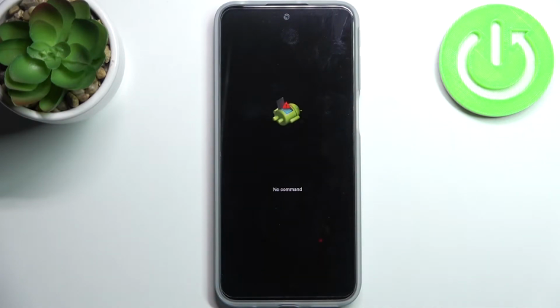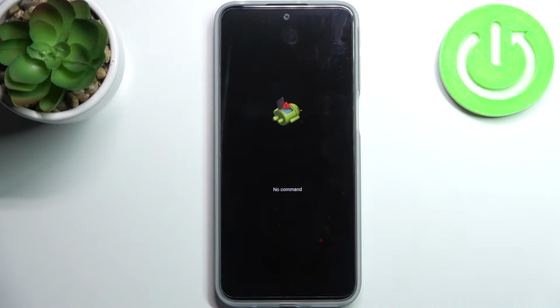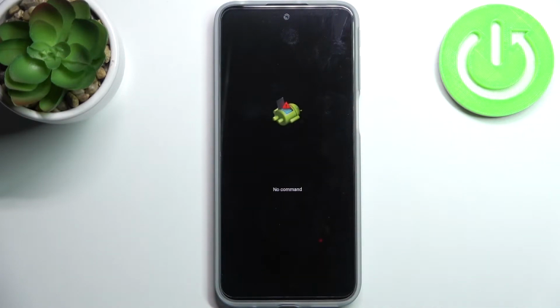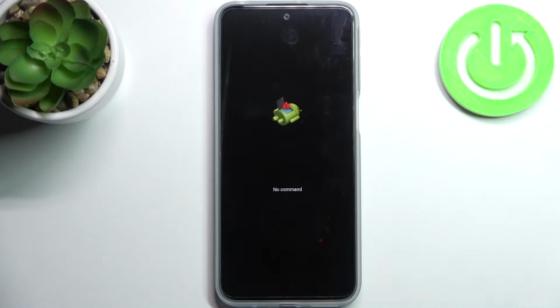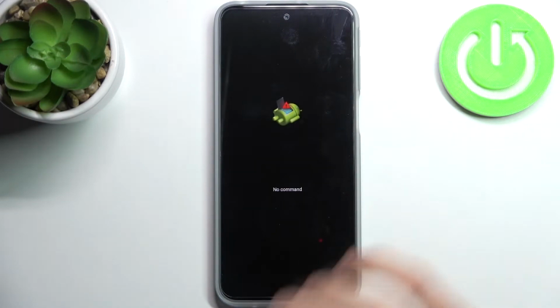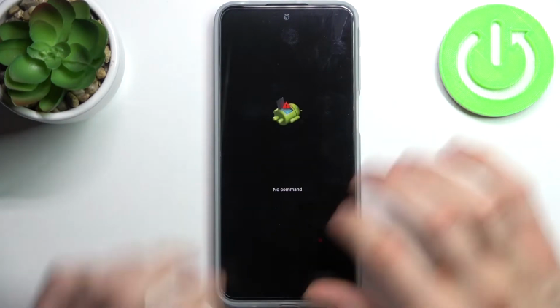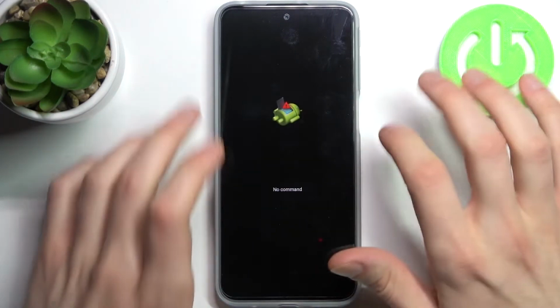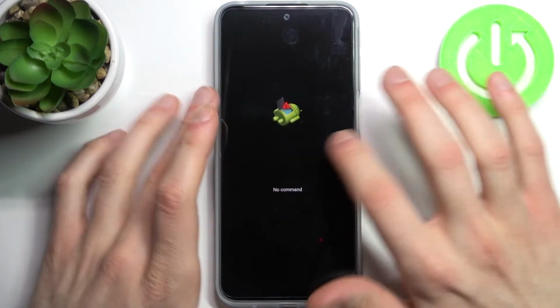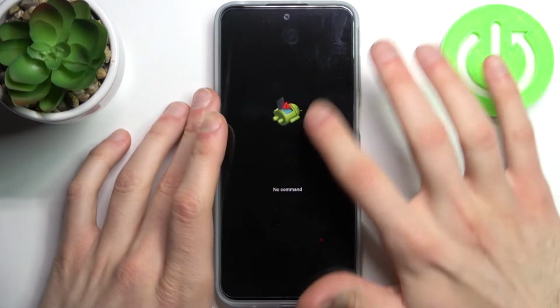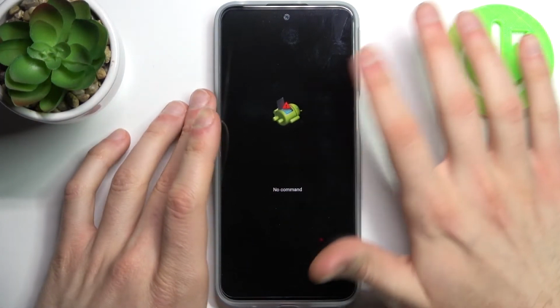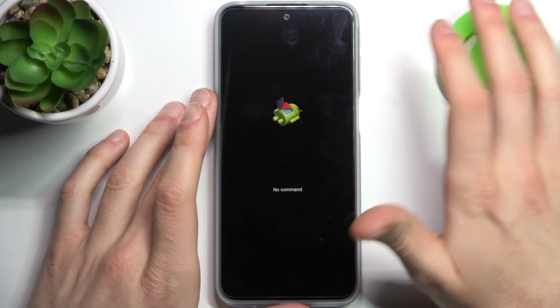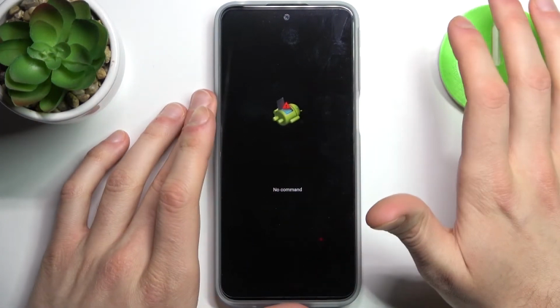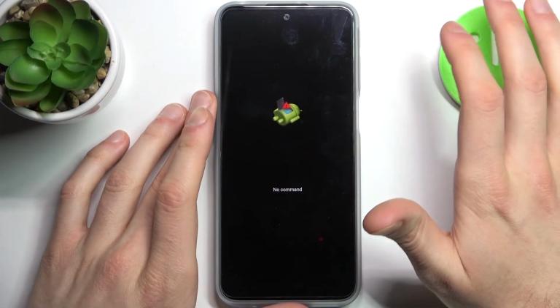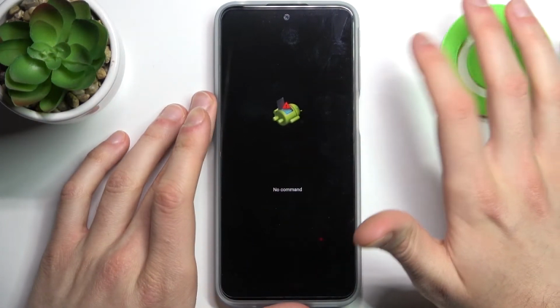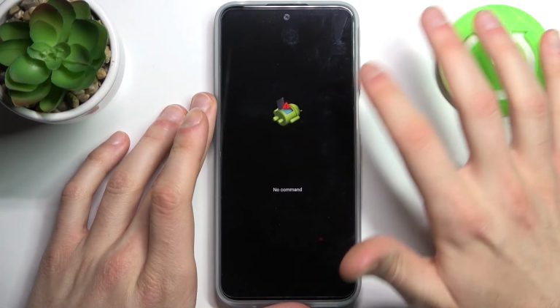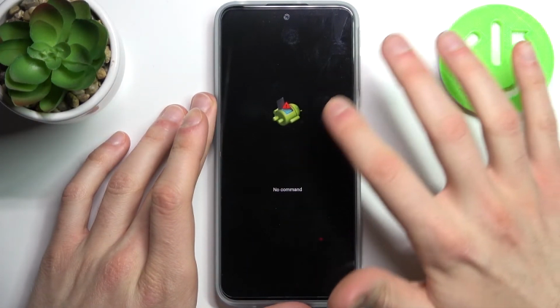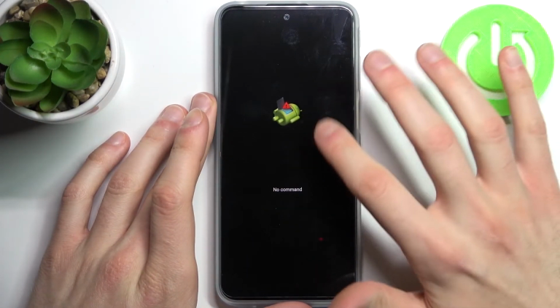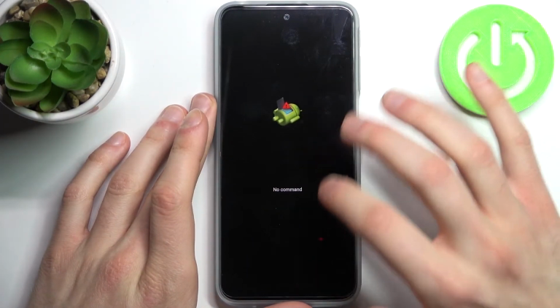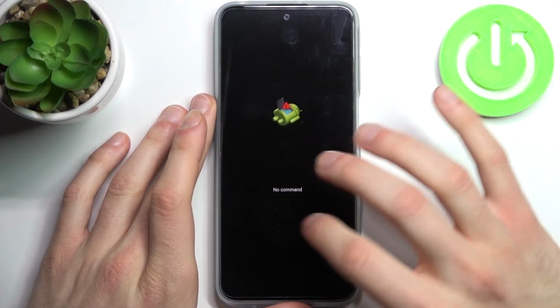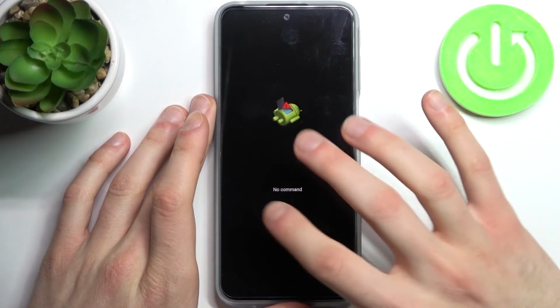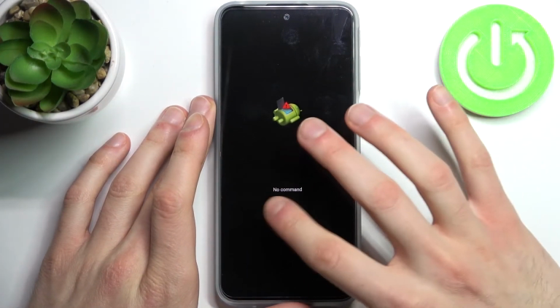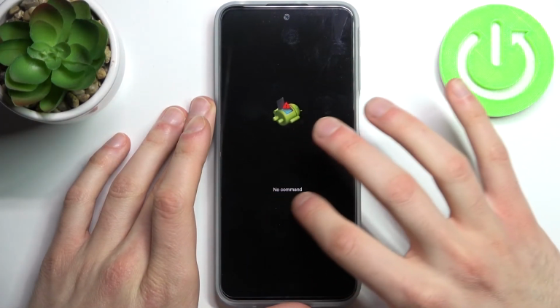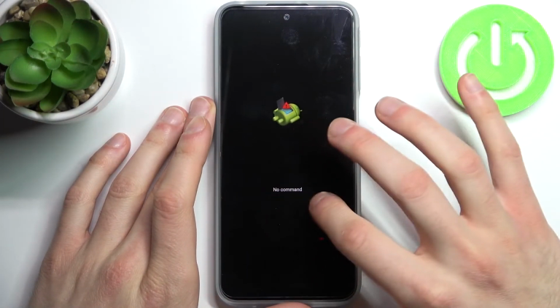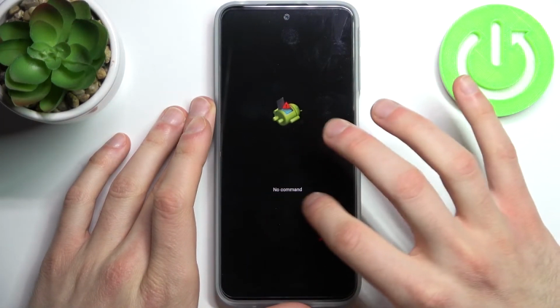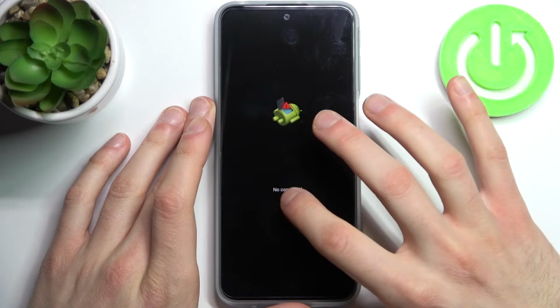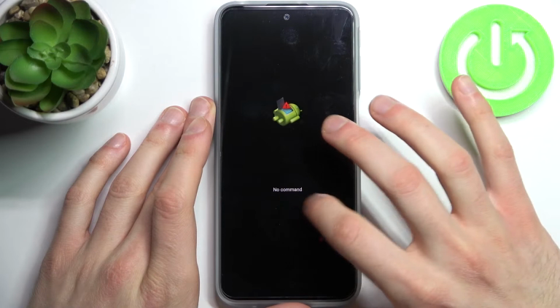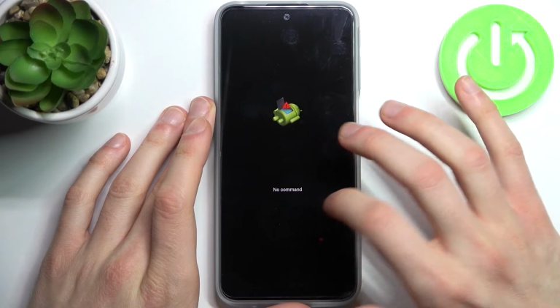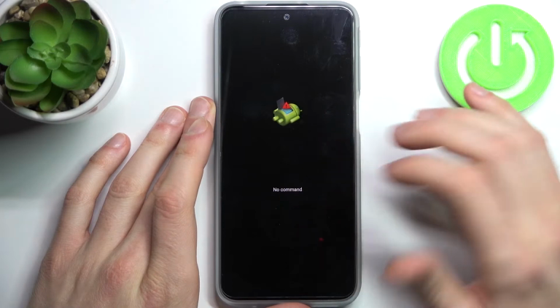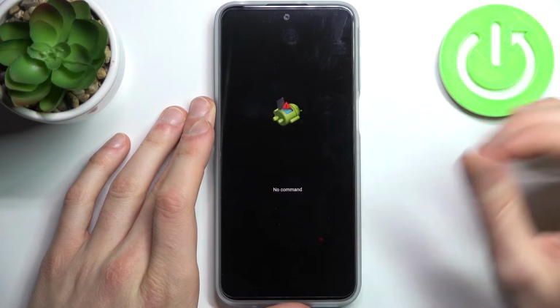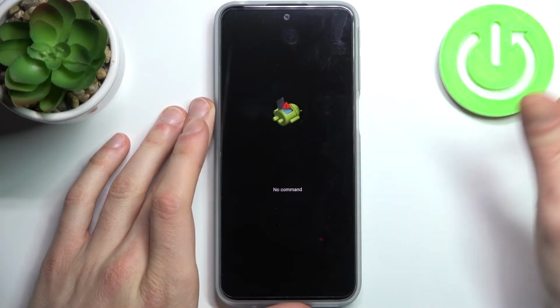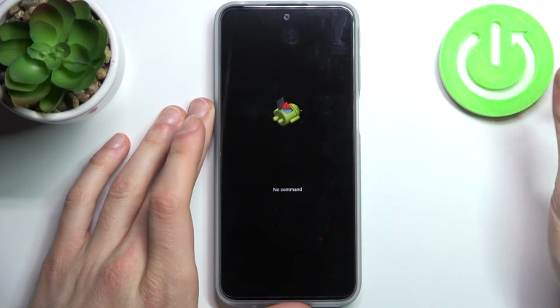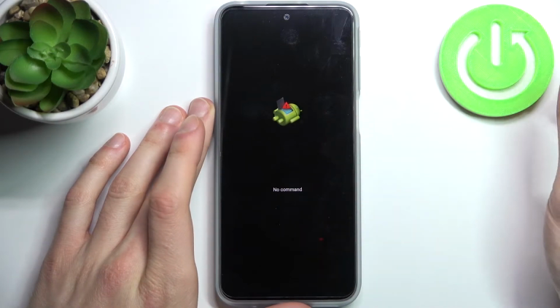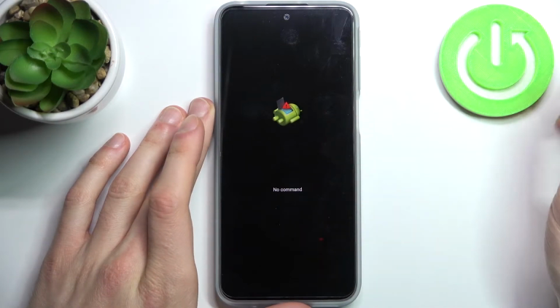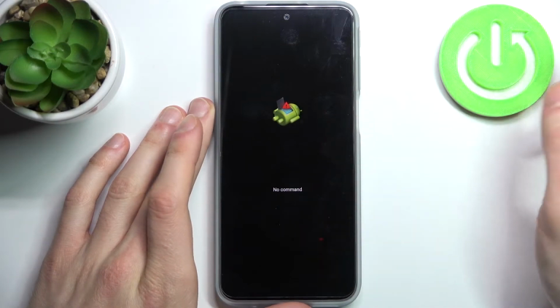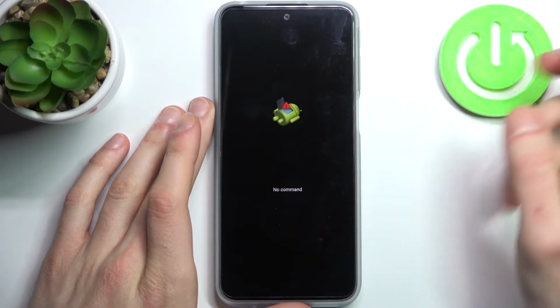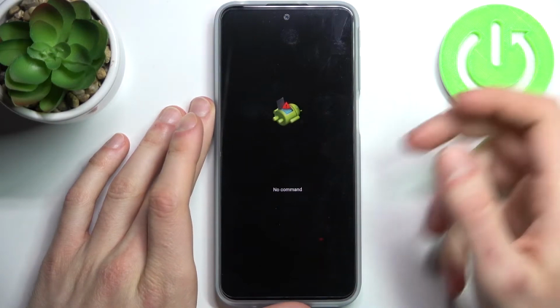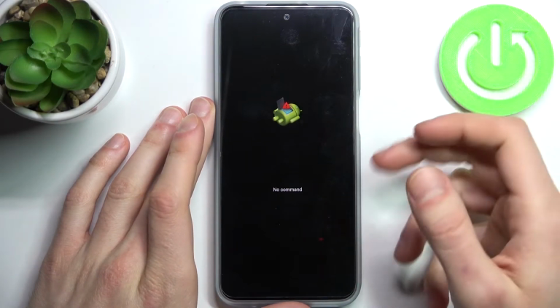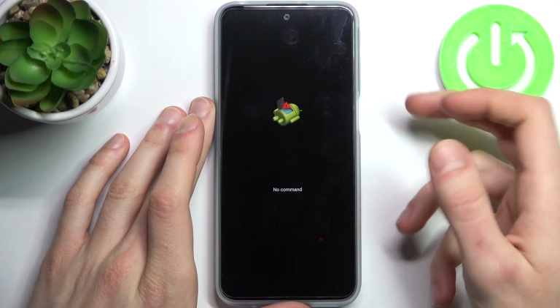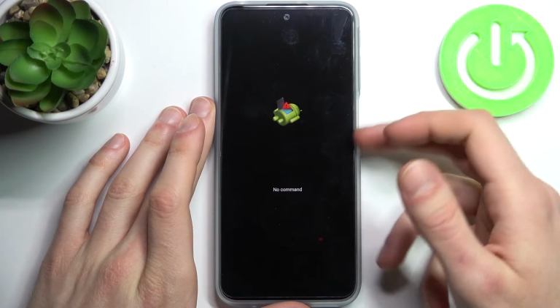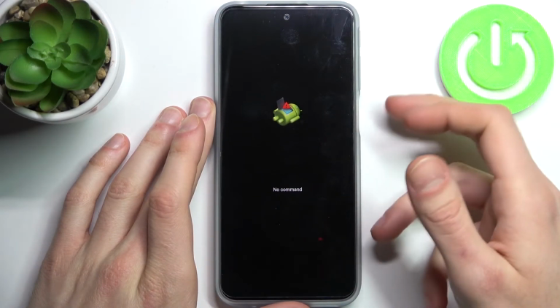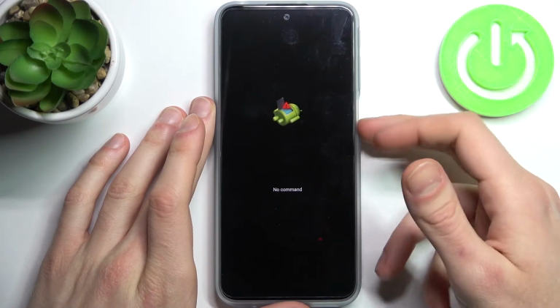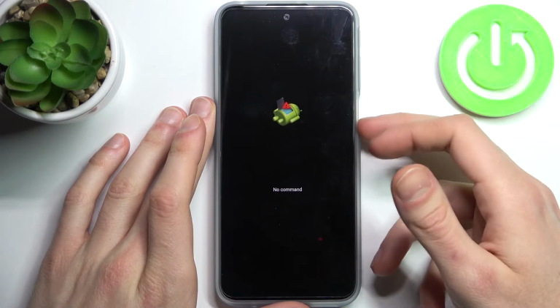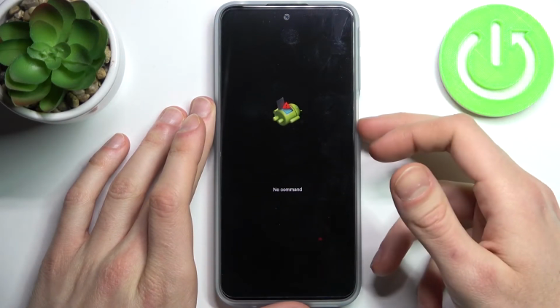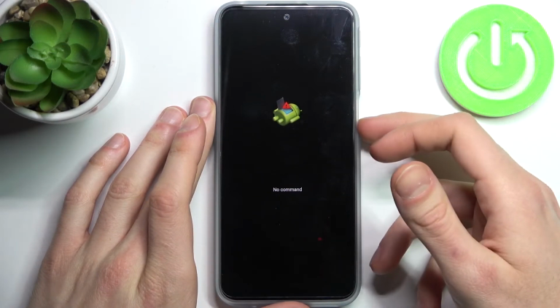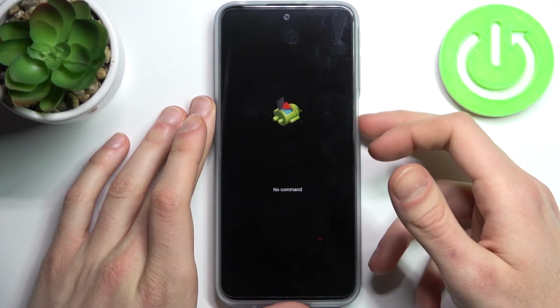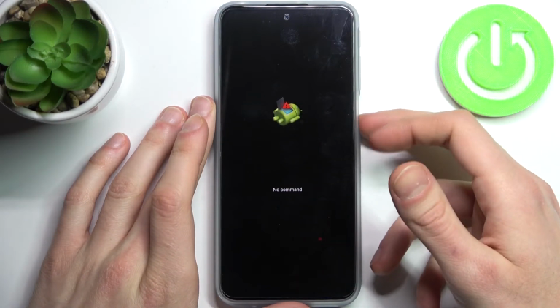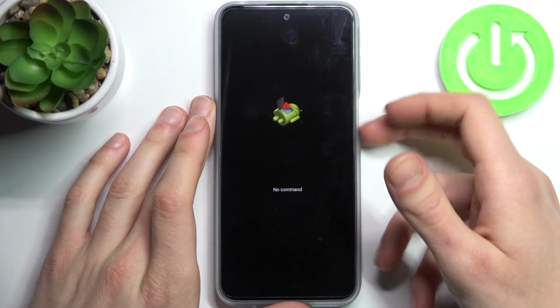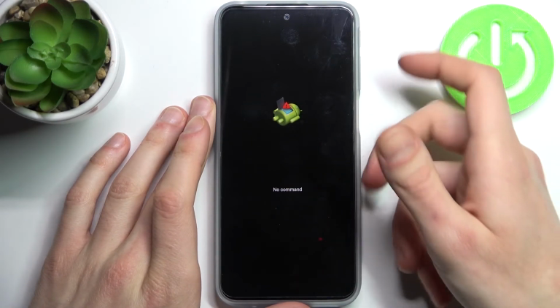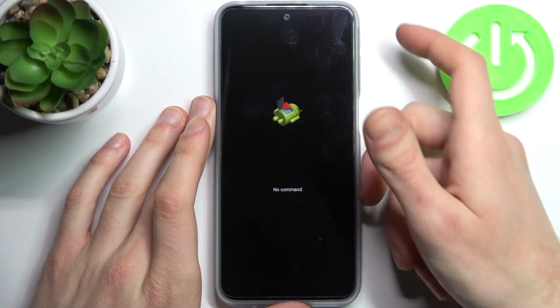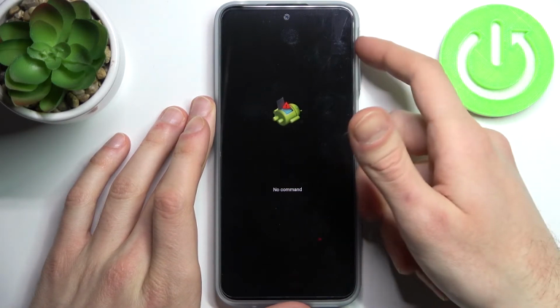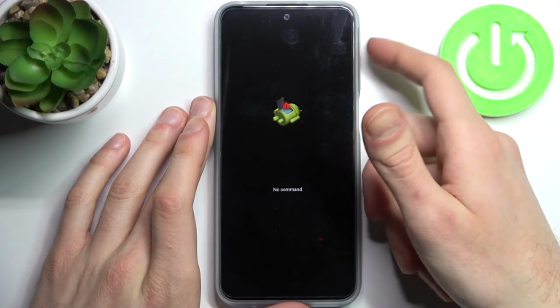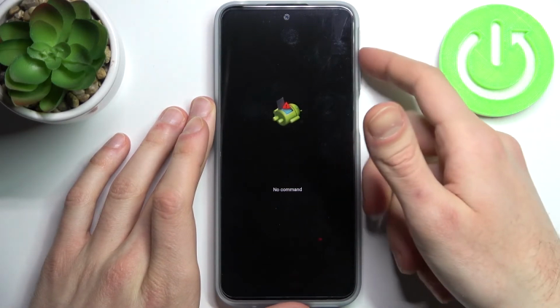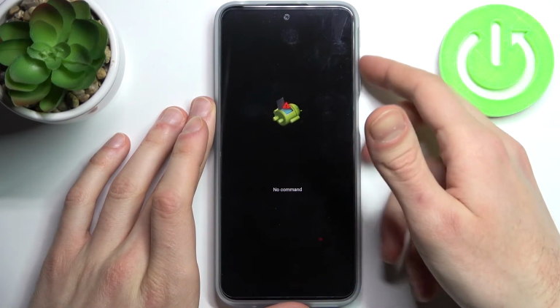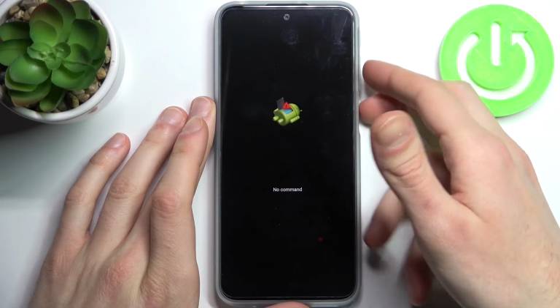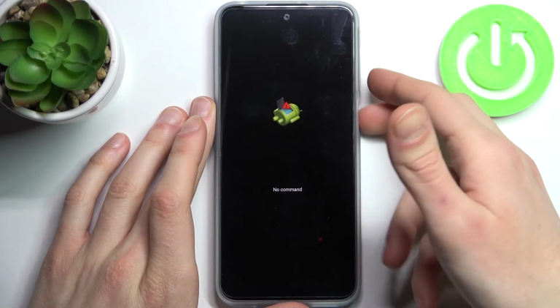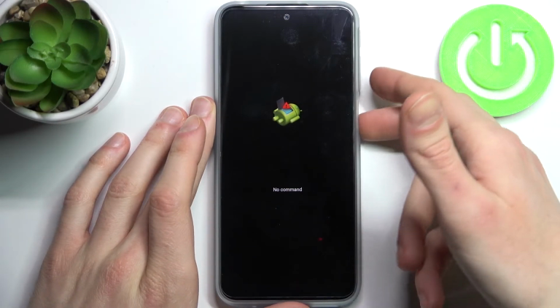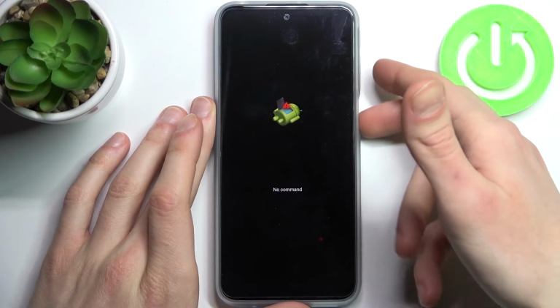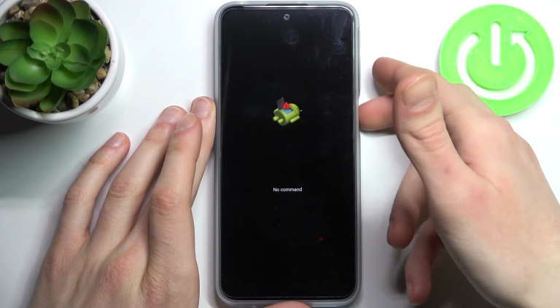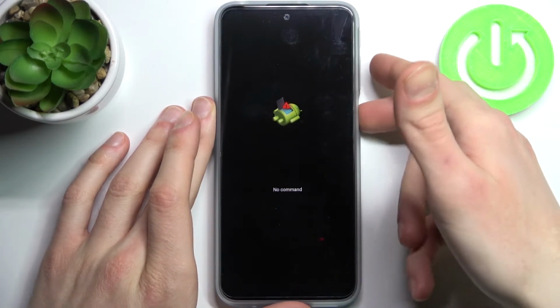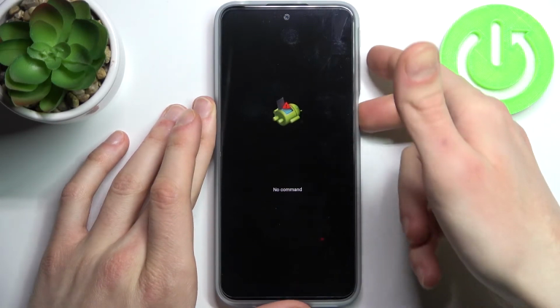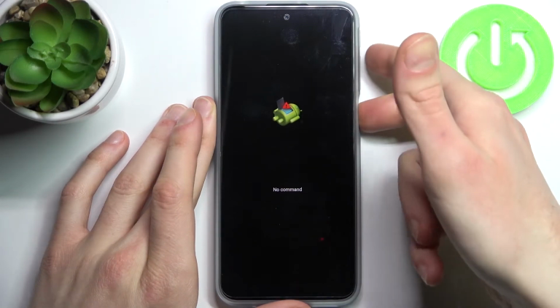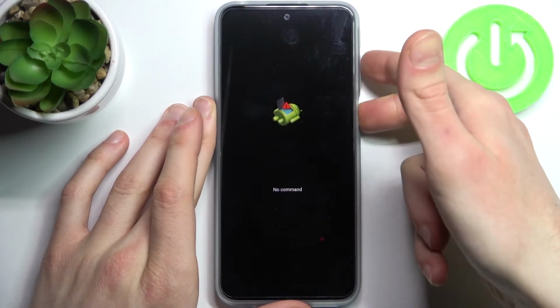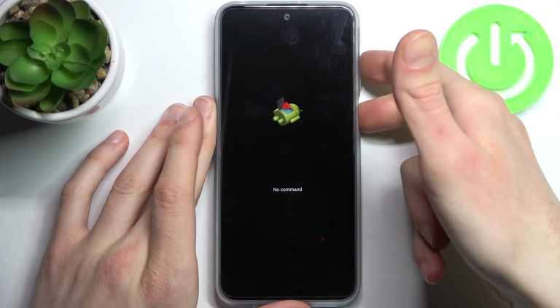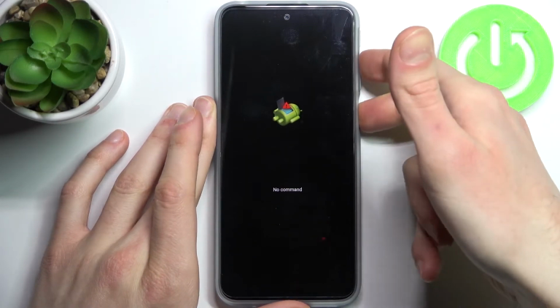When you see the Android robot with a 'no command' message under it, just hold down the power key and press volume up once.